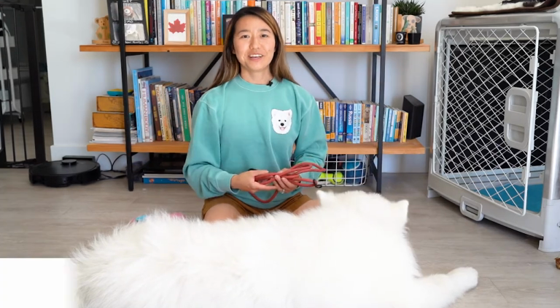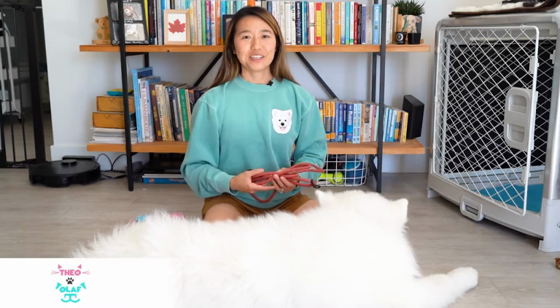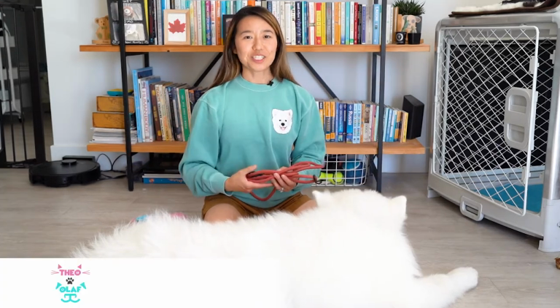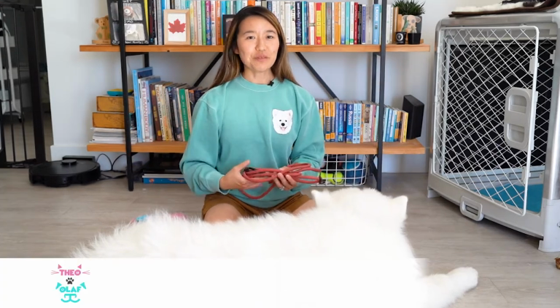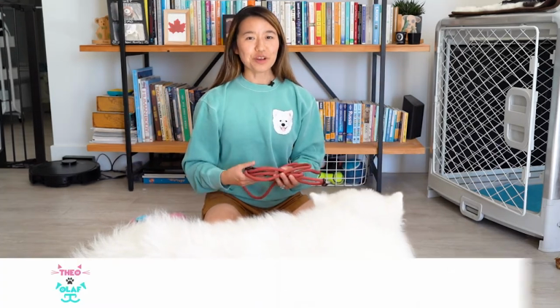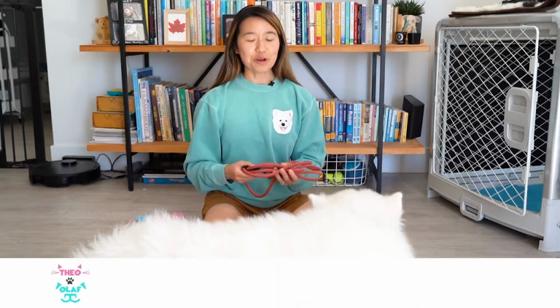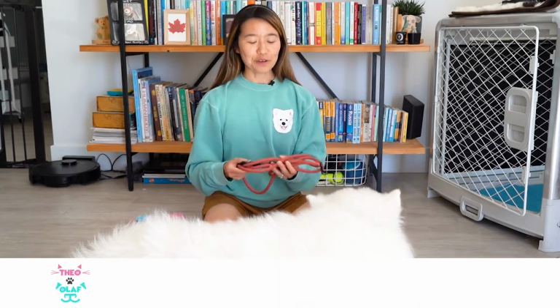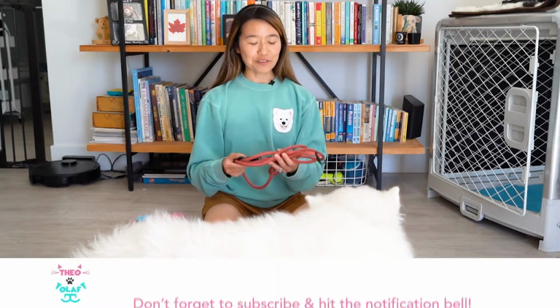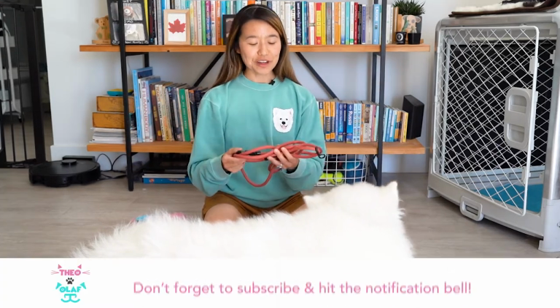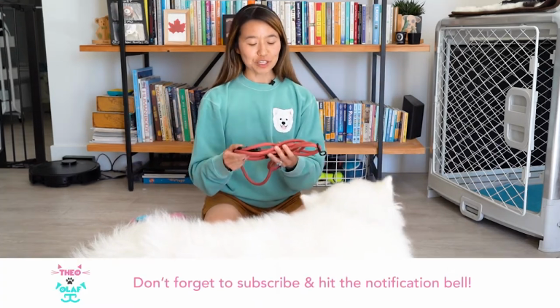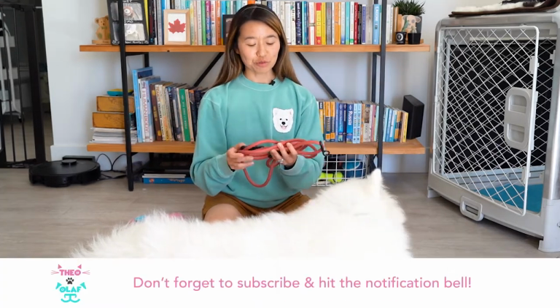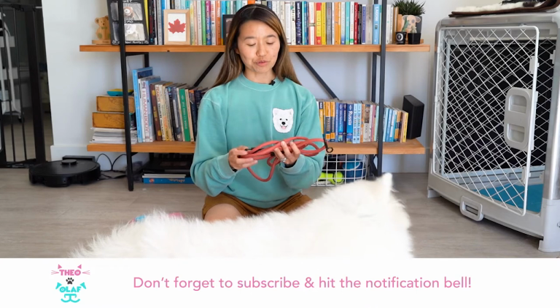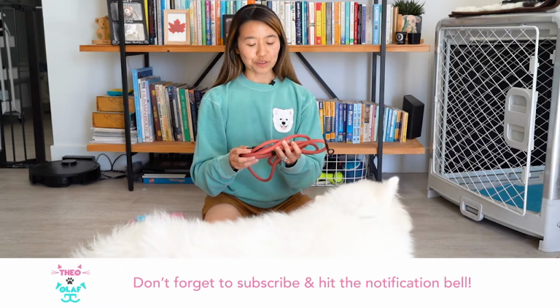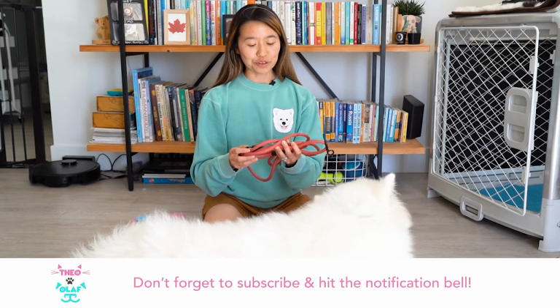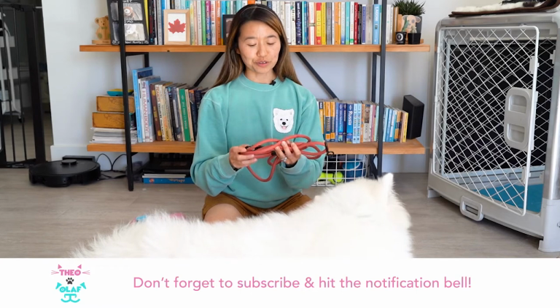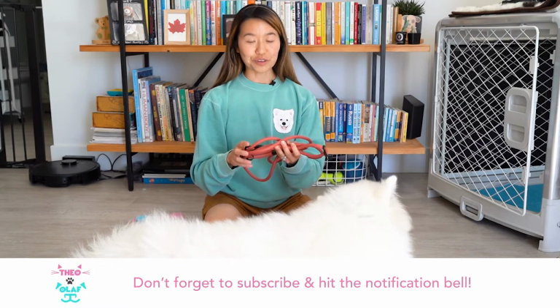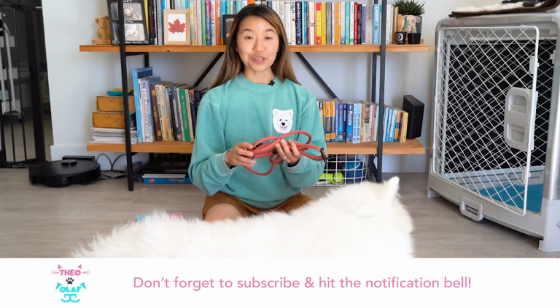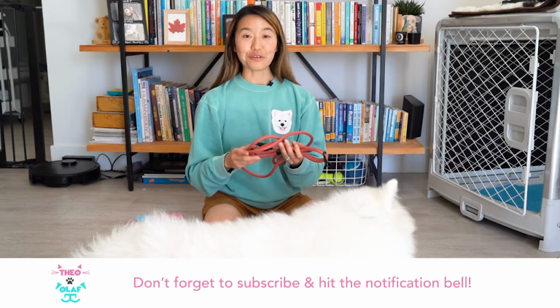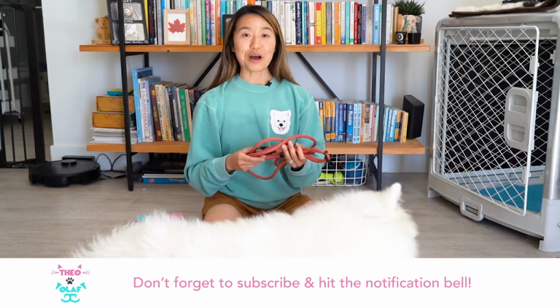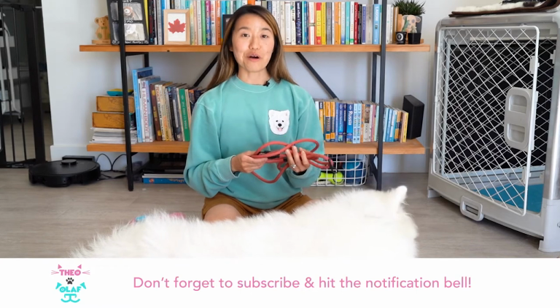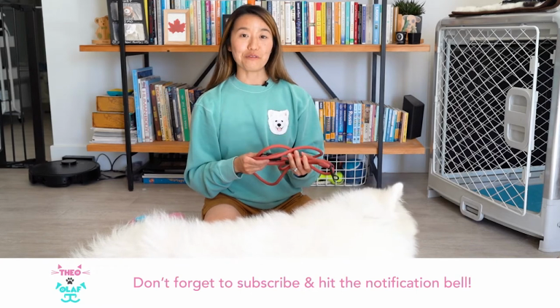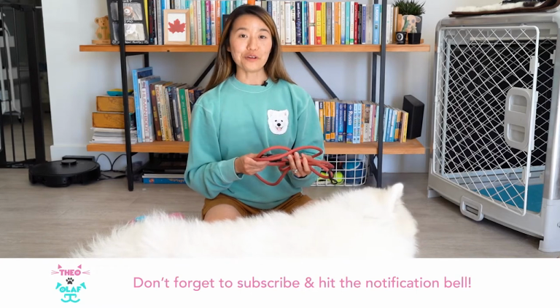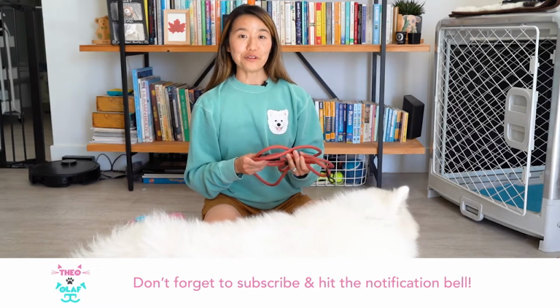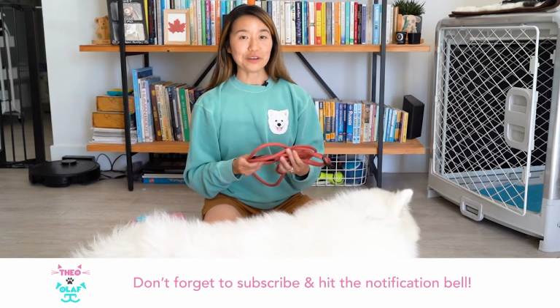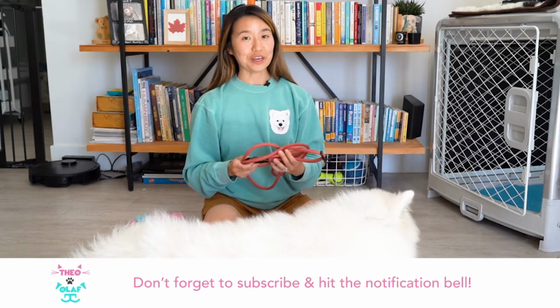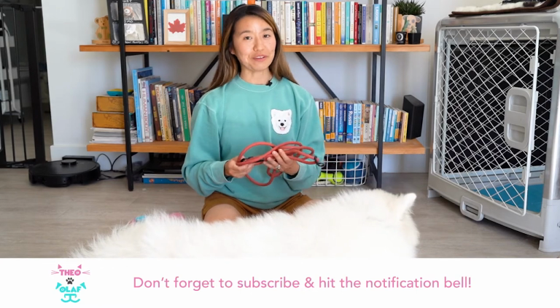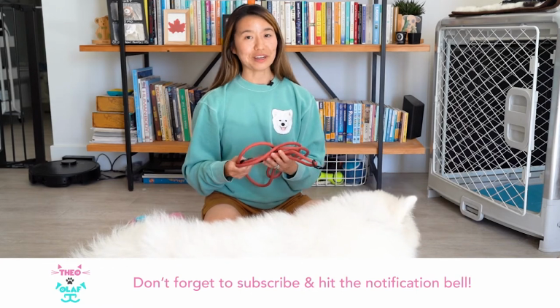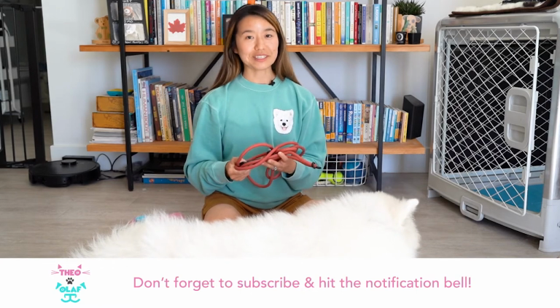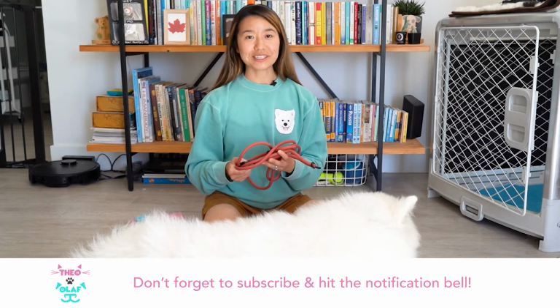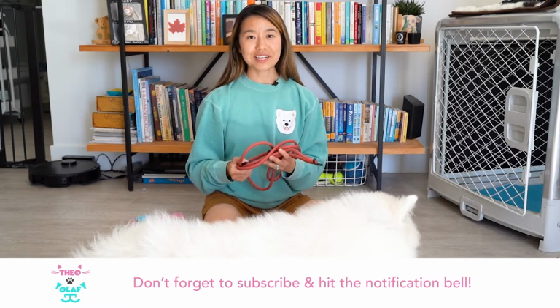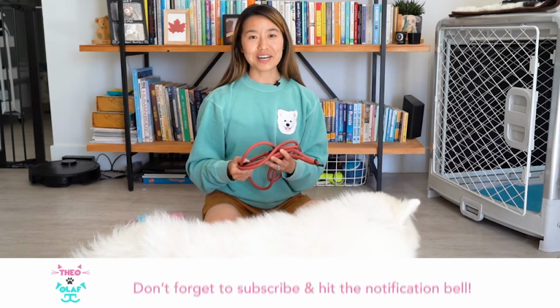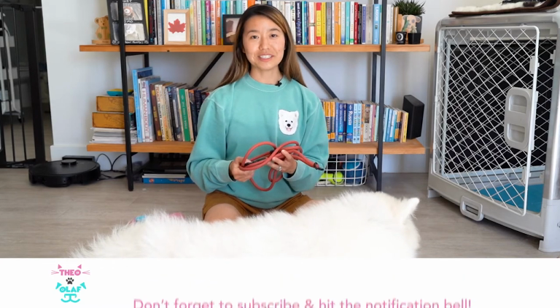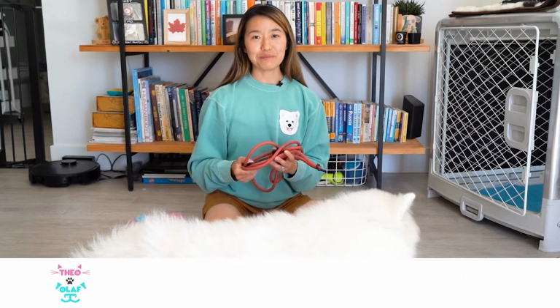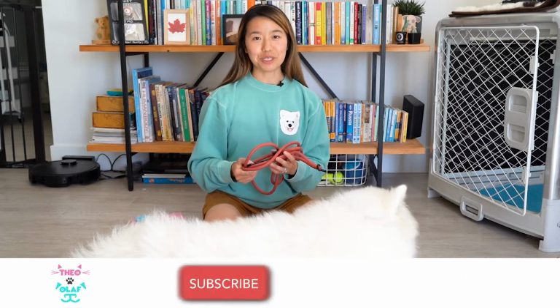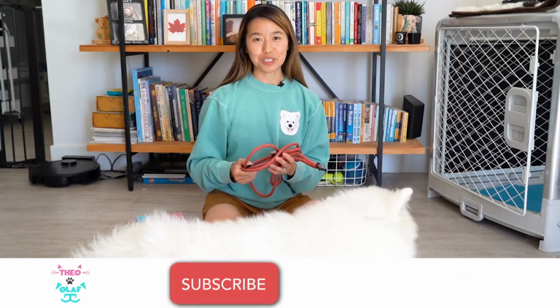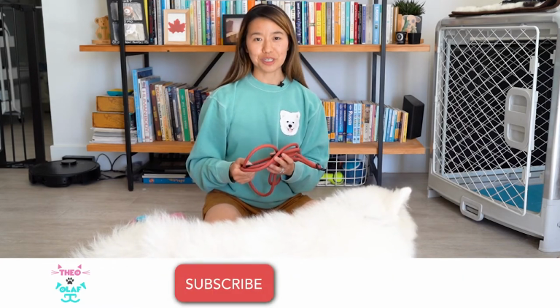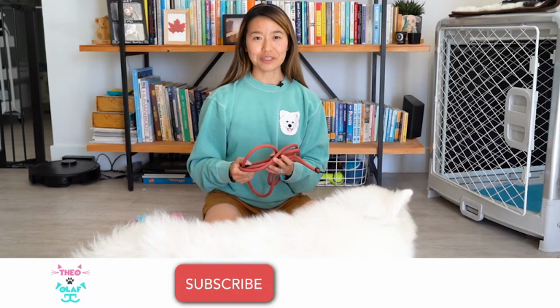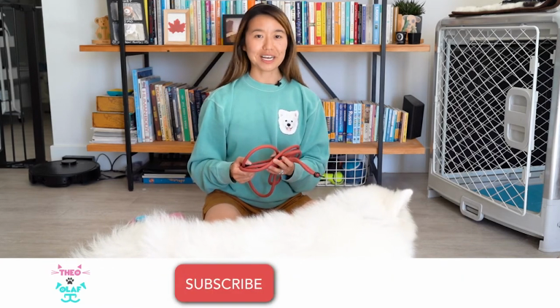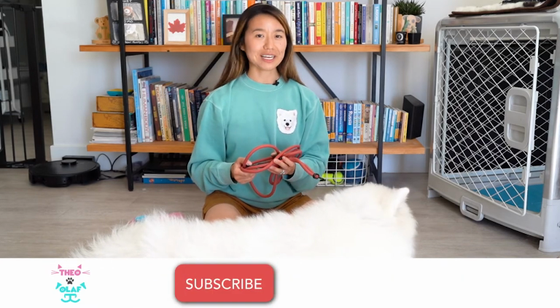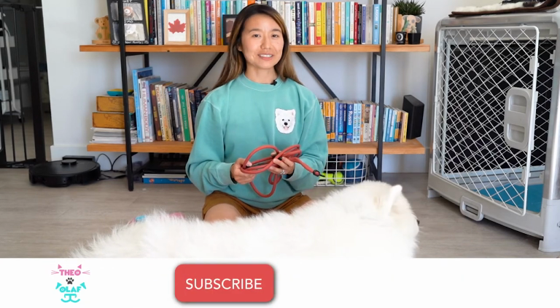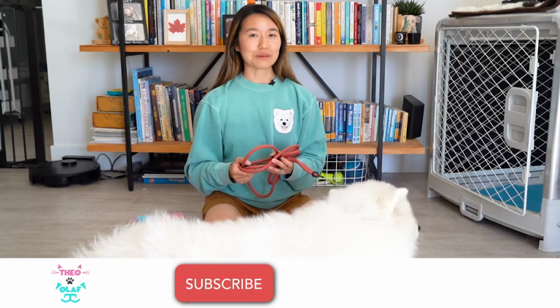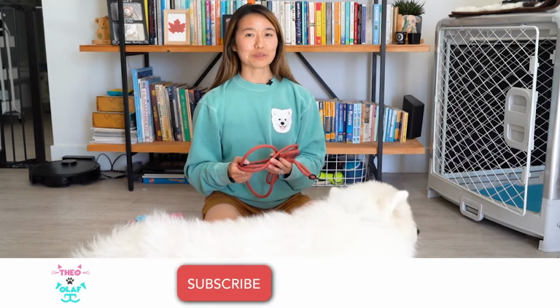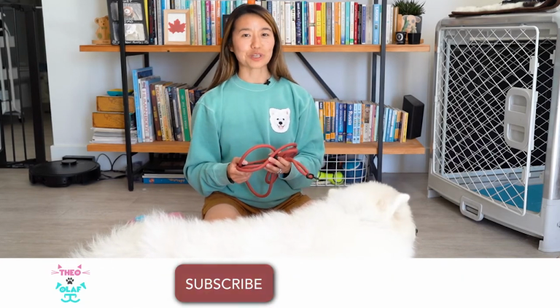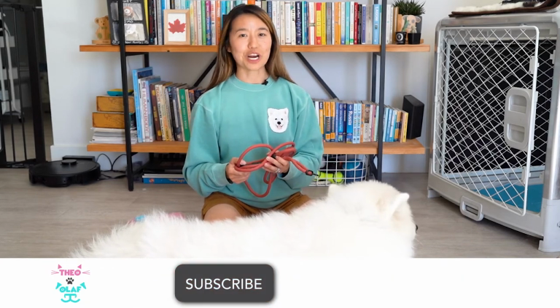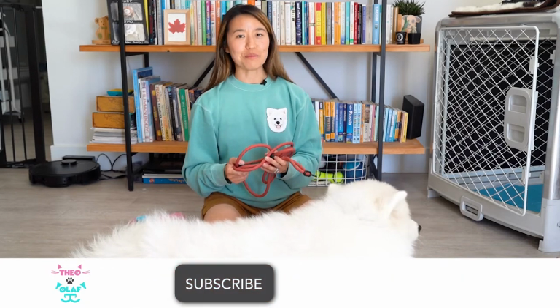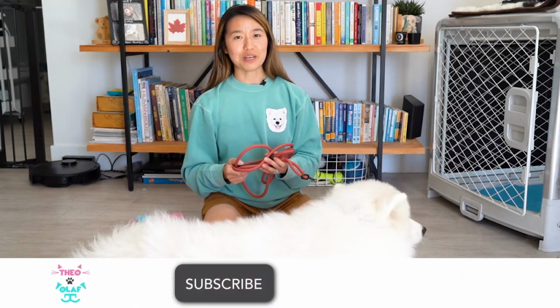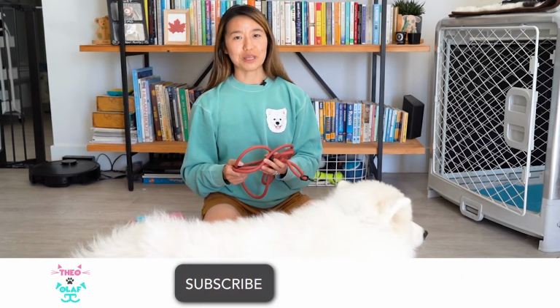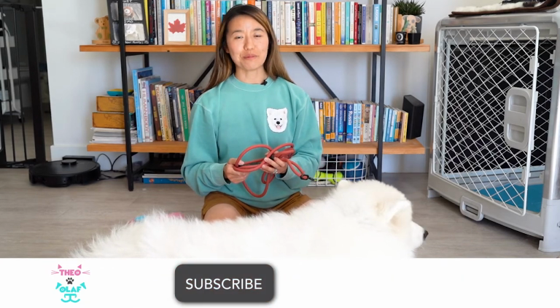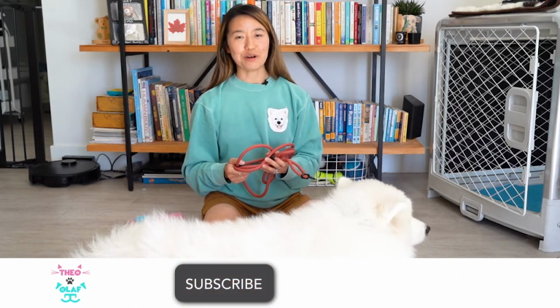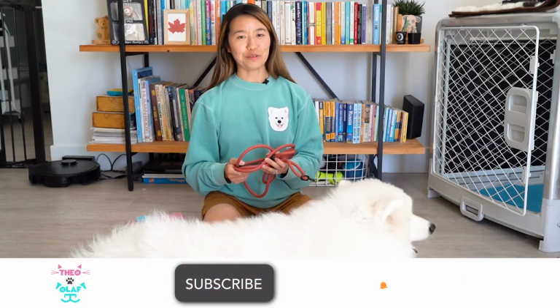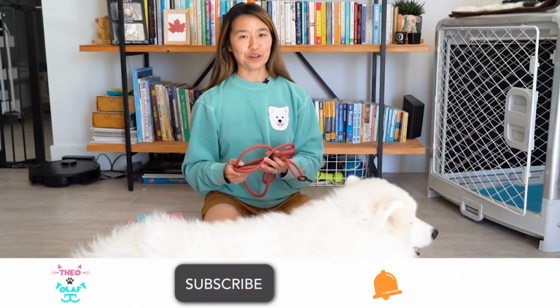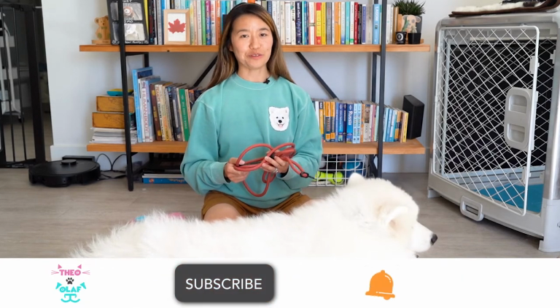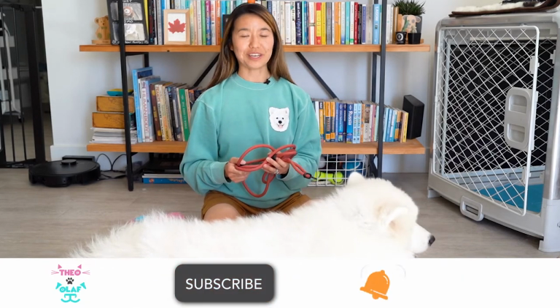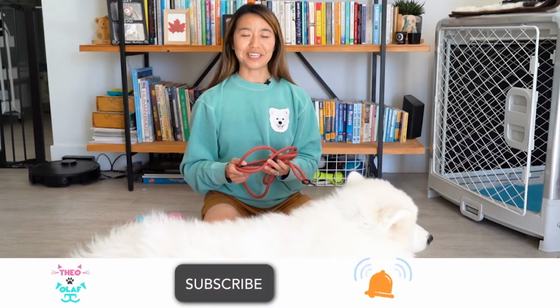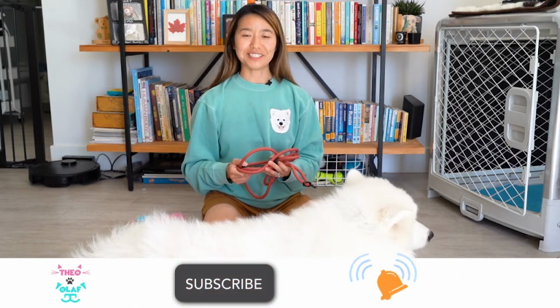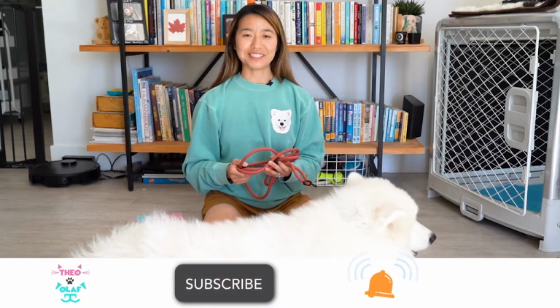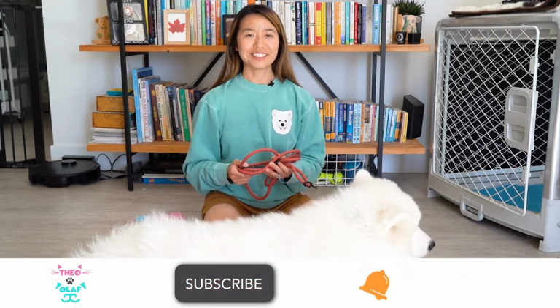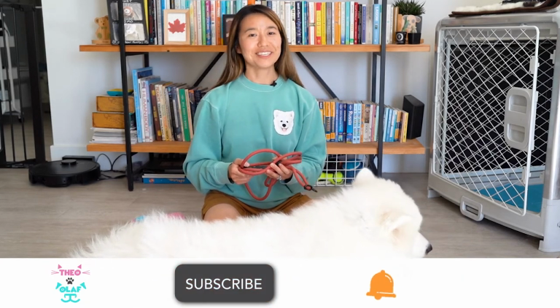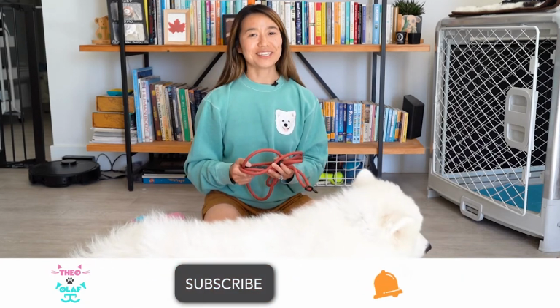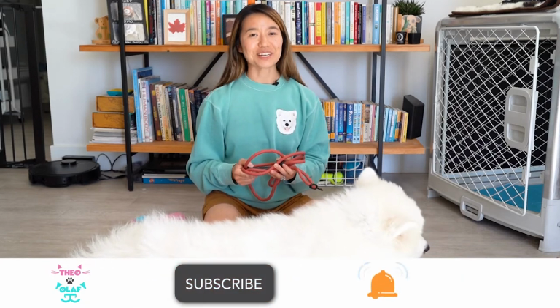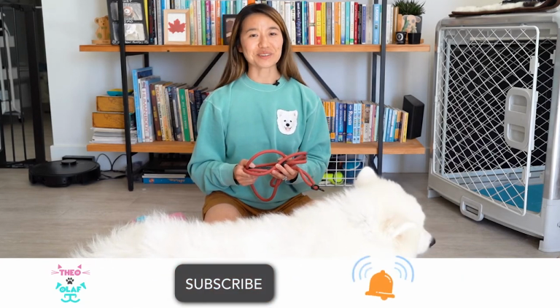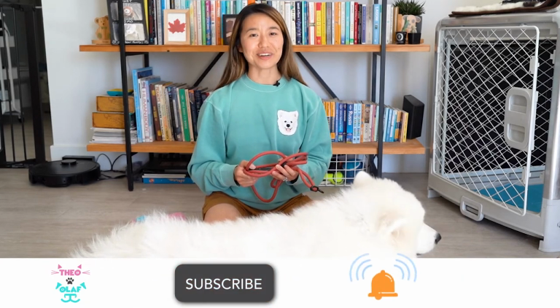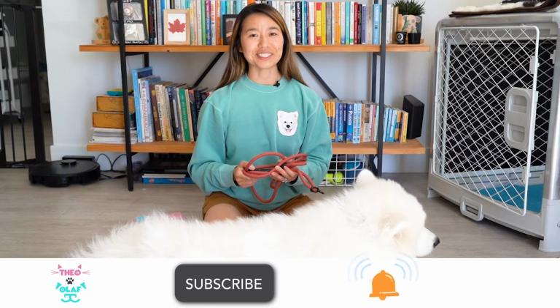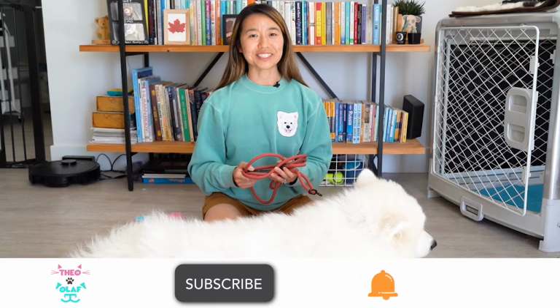We hope you found this review video helpful, and if you like this content, be sure to like, subscribe, and hit the bell for notifications. Thanks for watching.